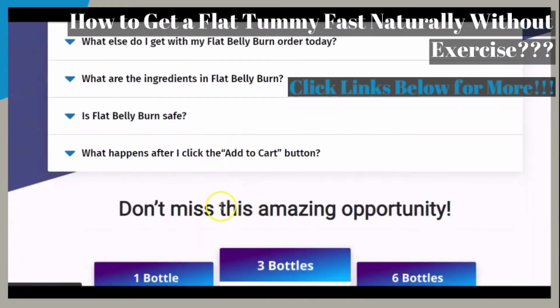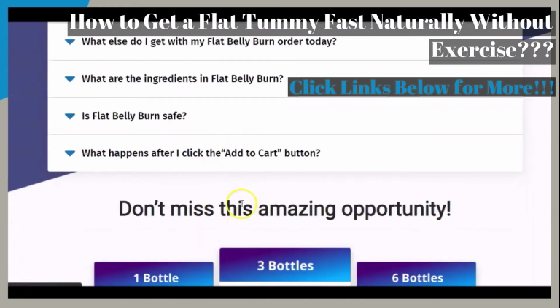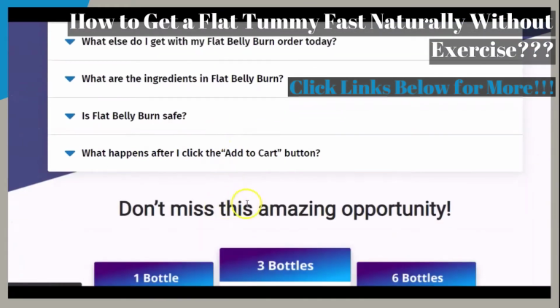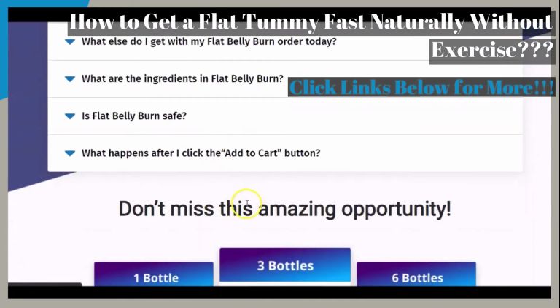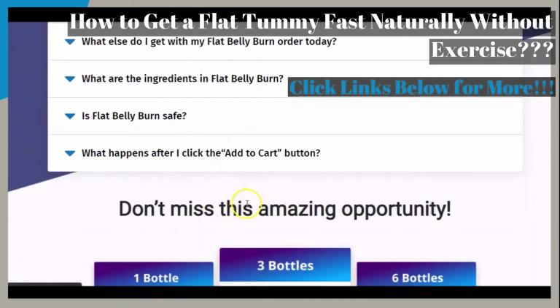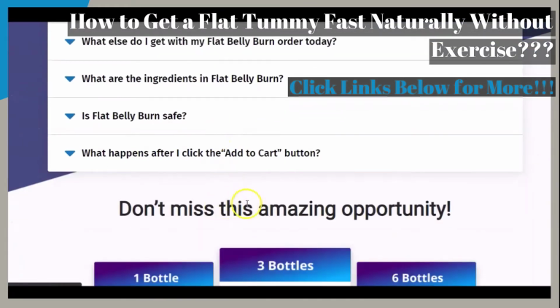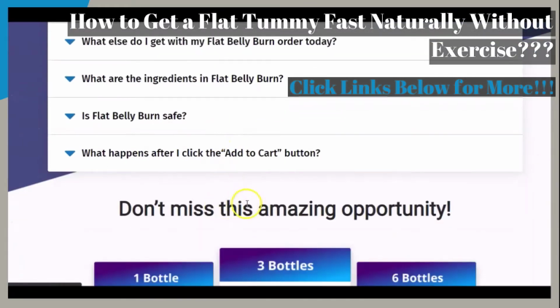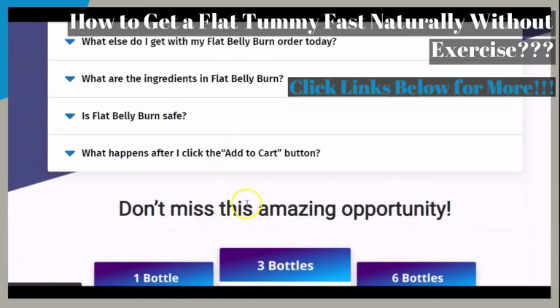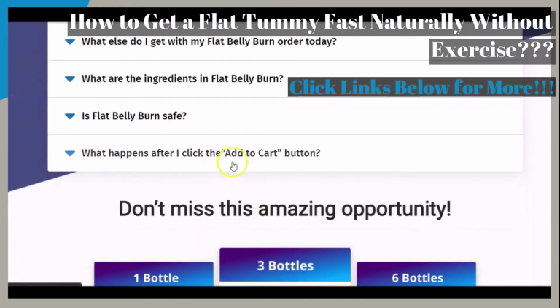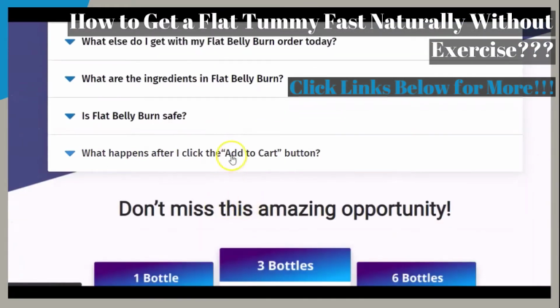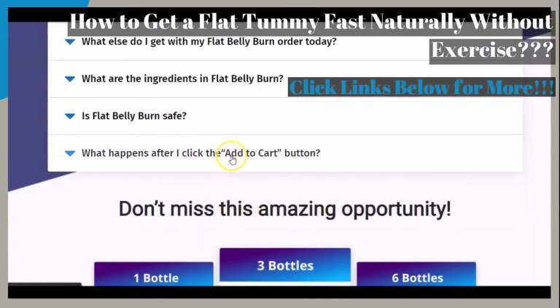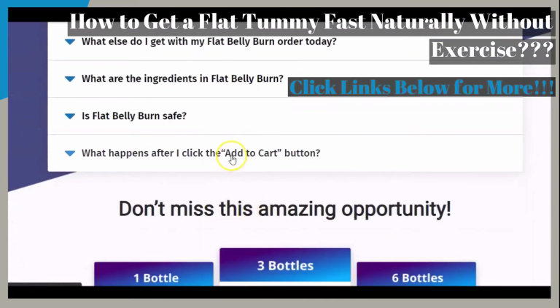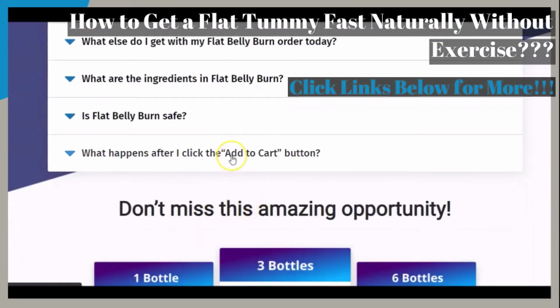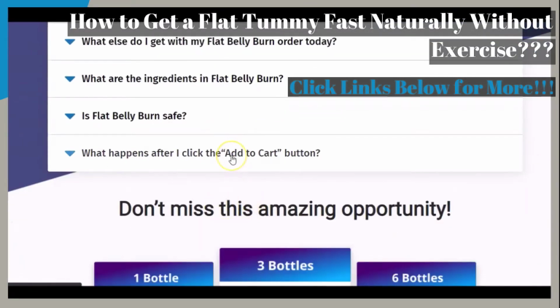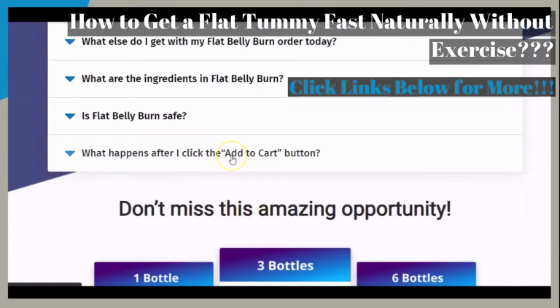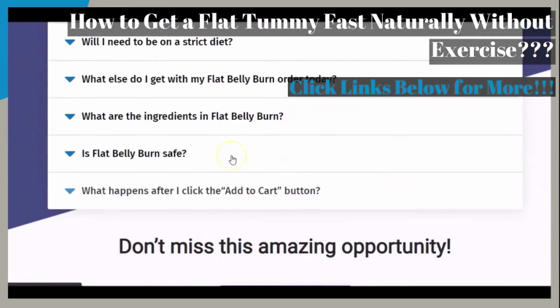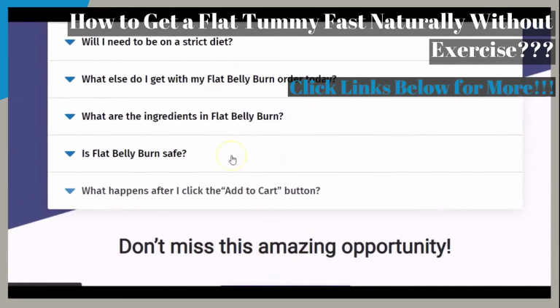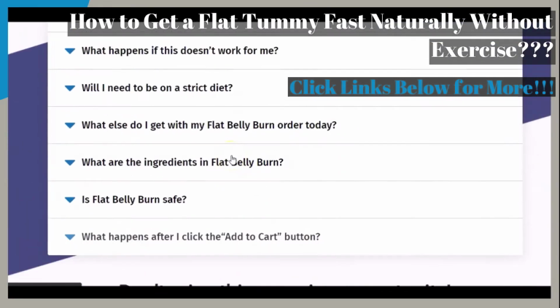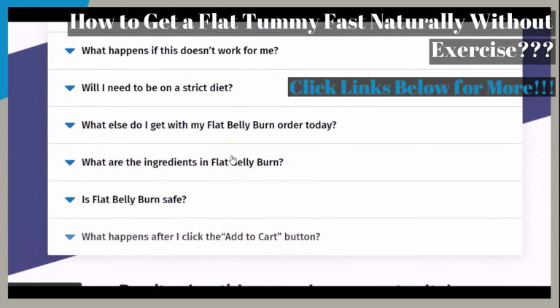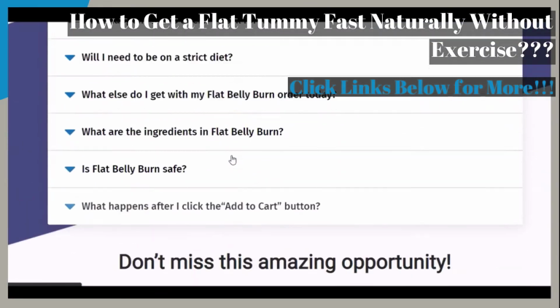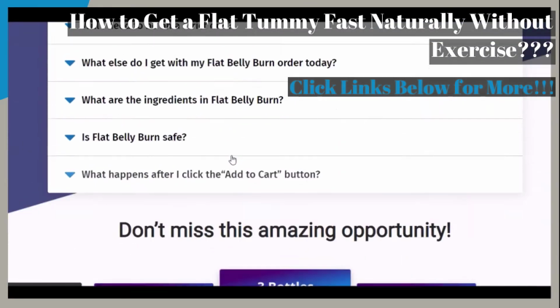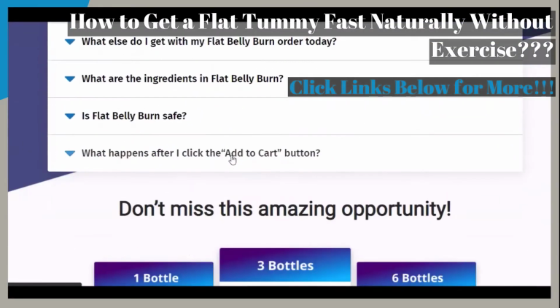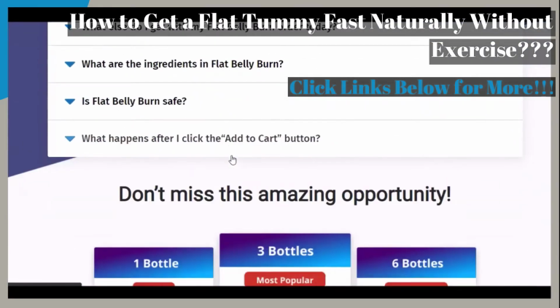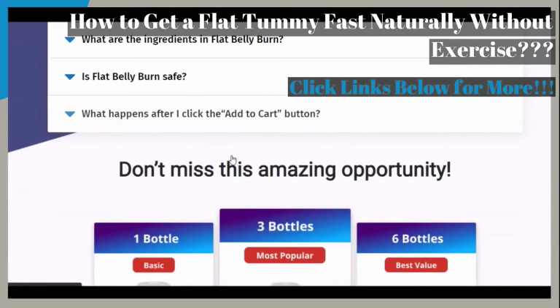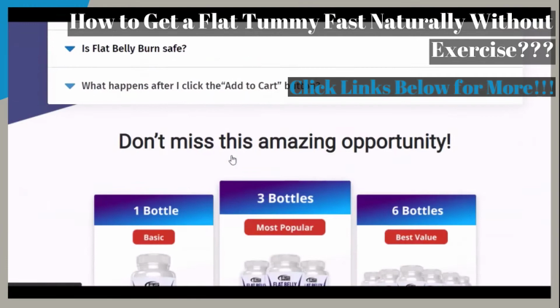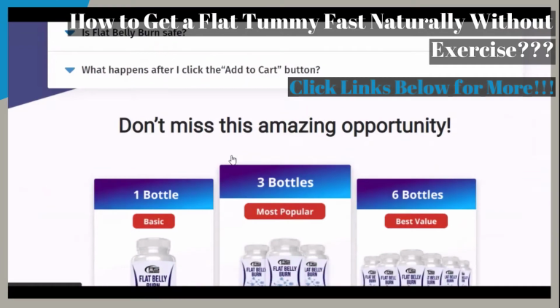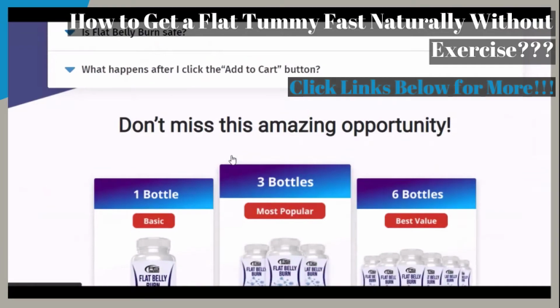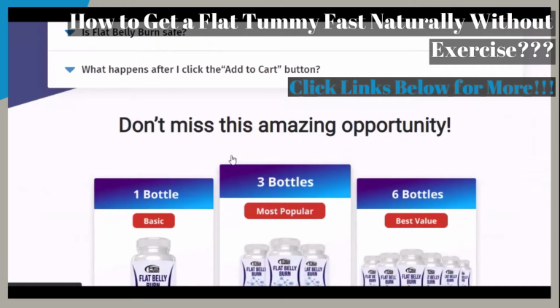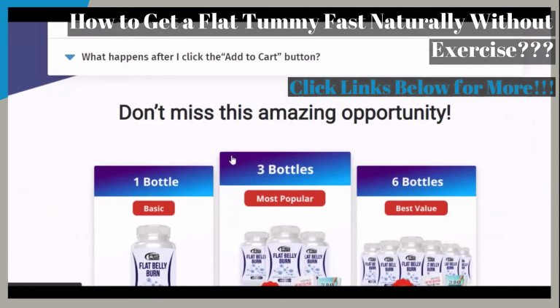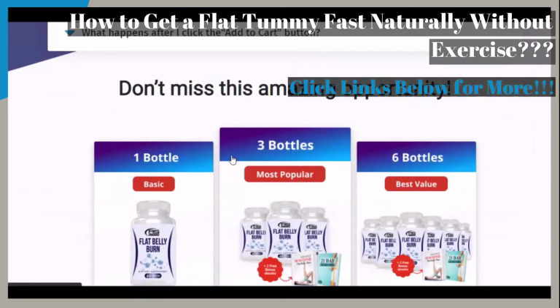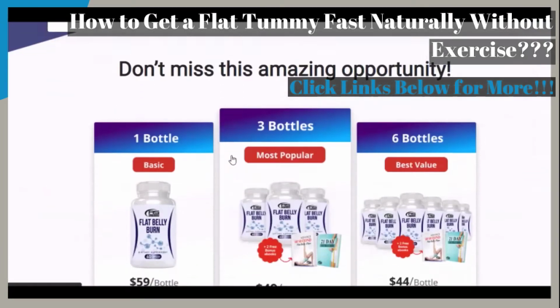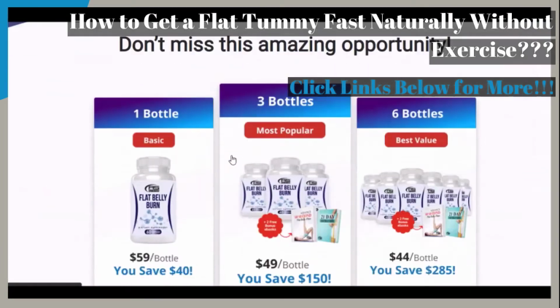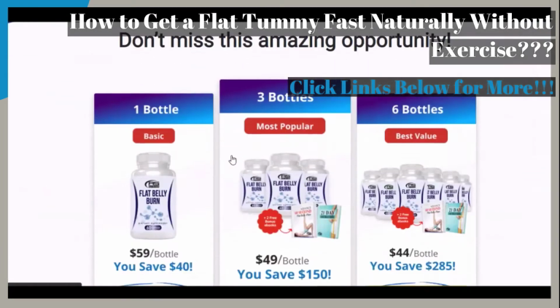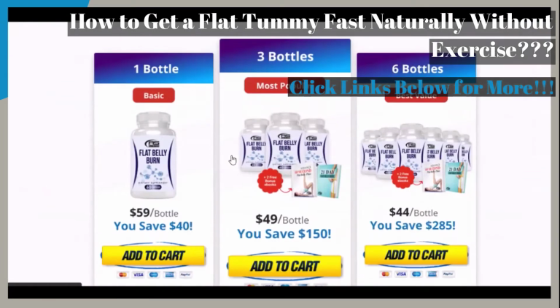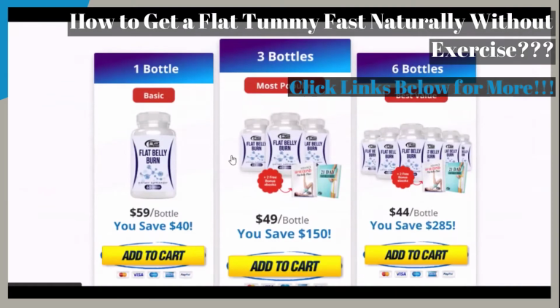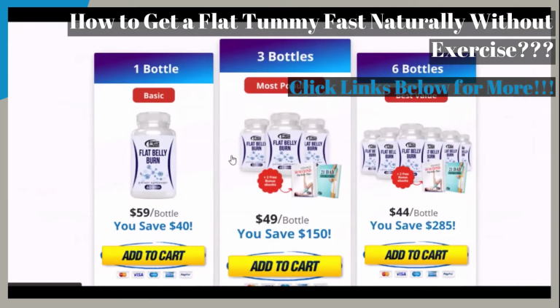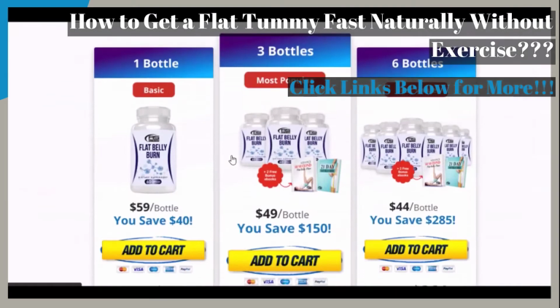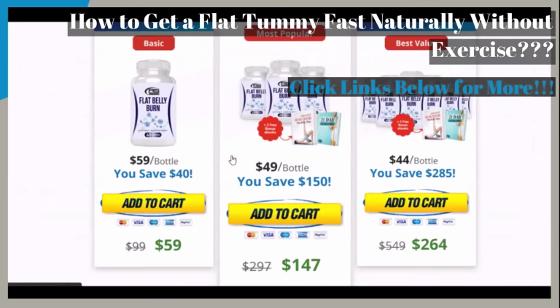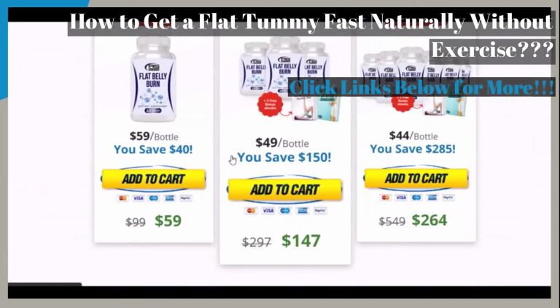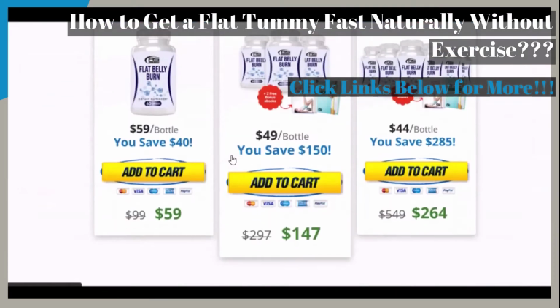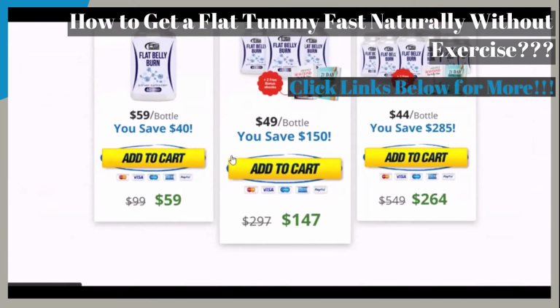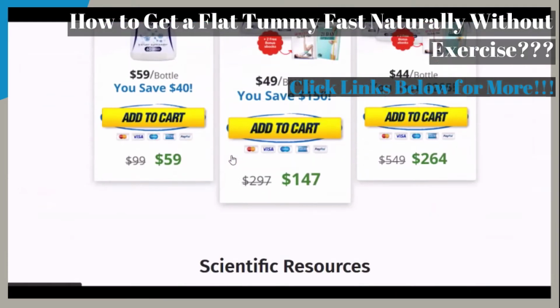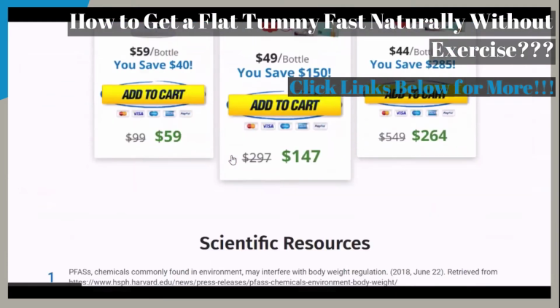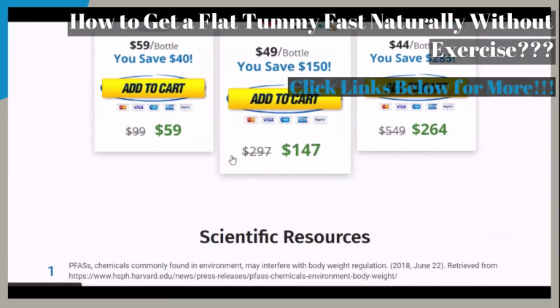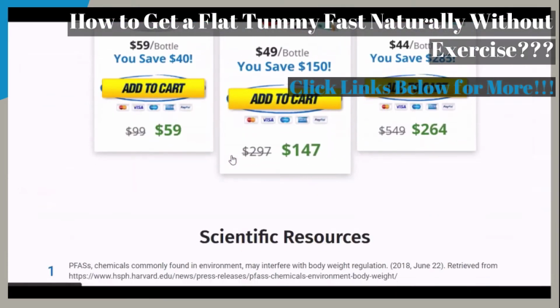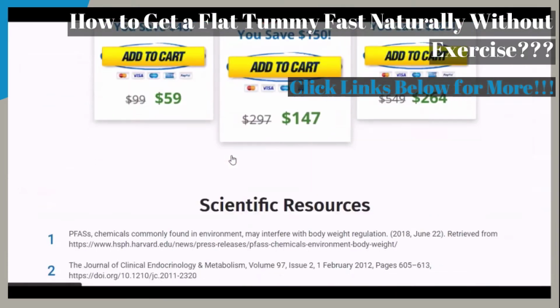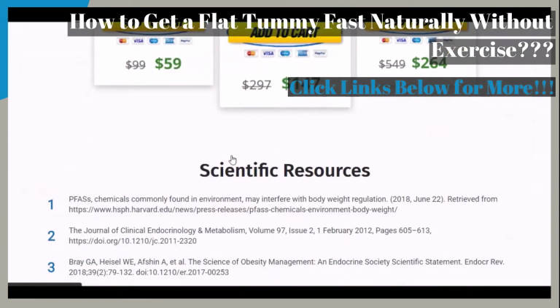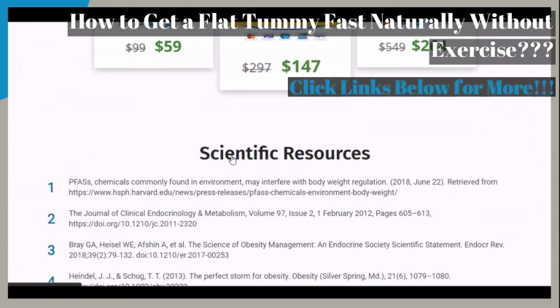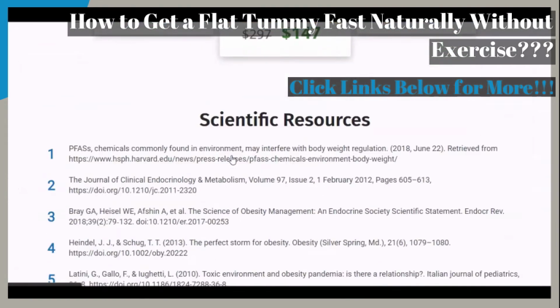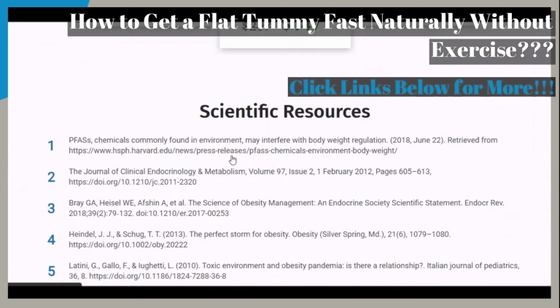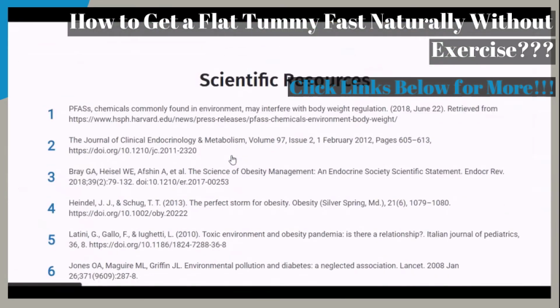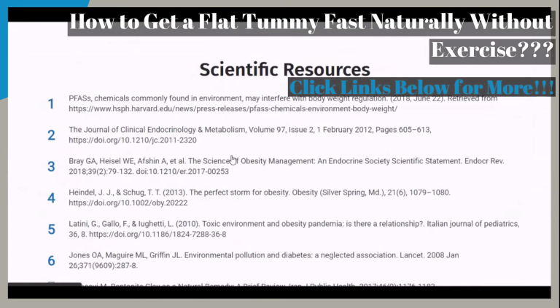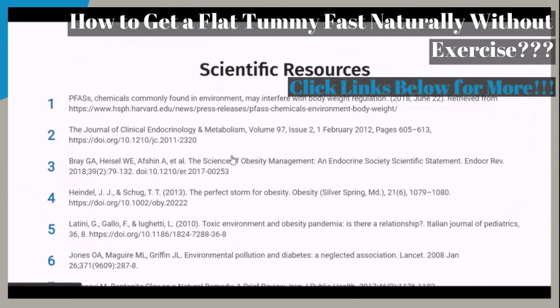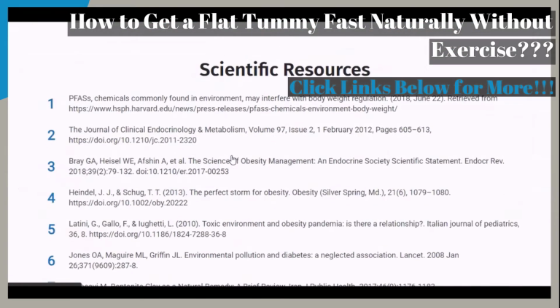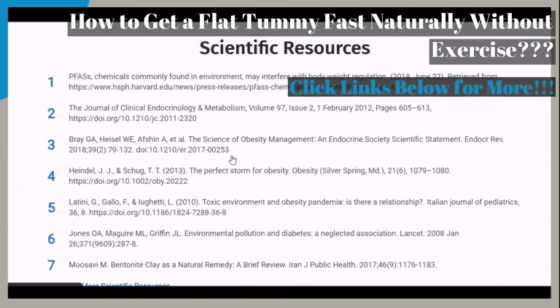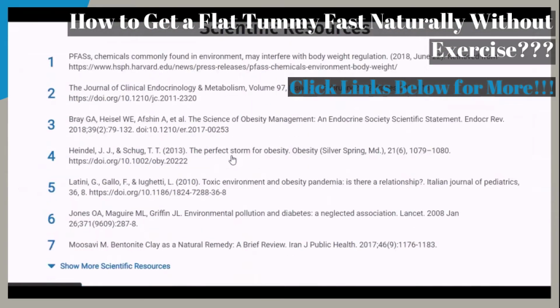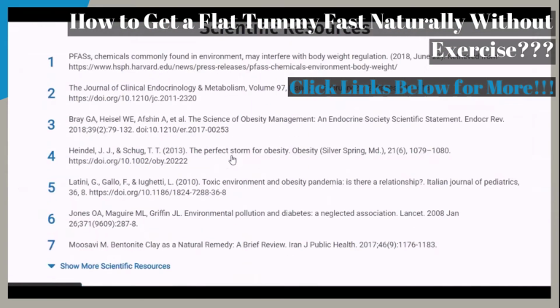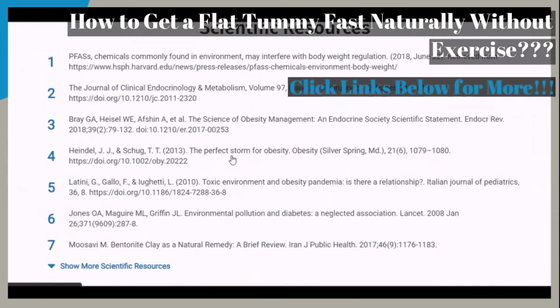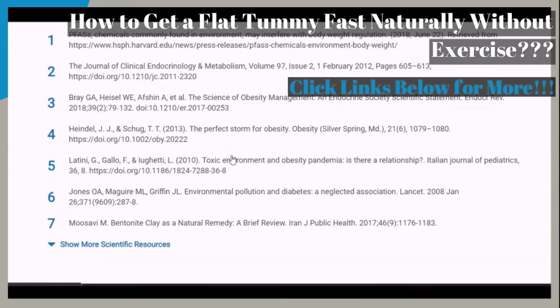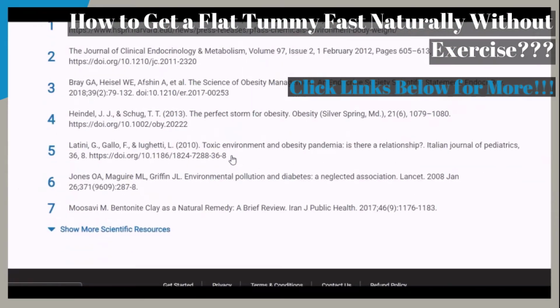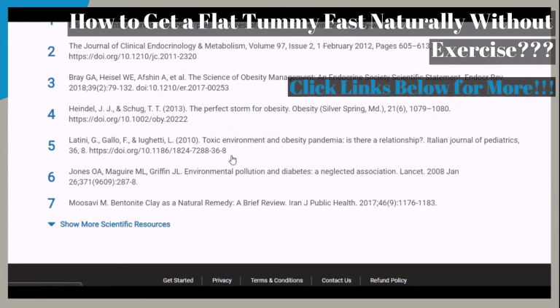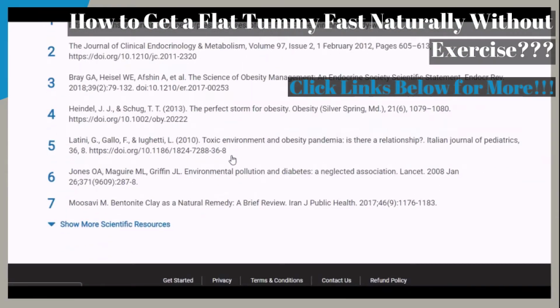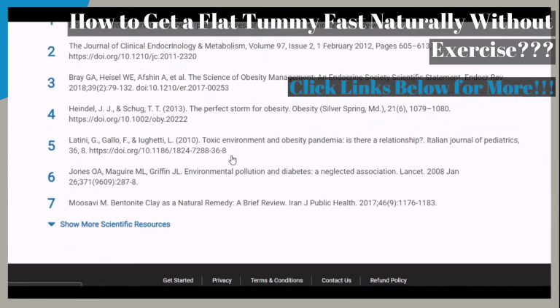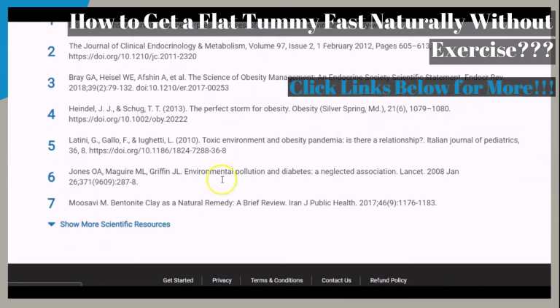There is also the scientific resources part of the page, so that you can see more and do research for yourself on the featured product.